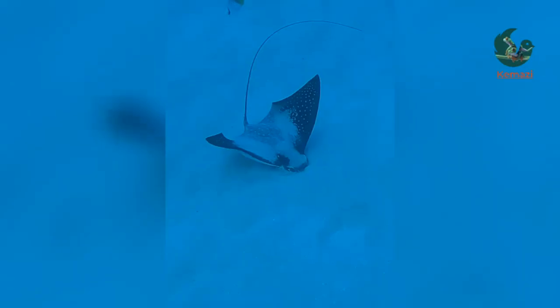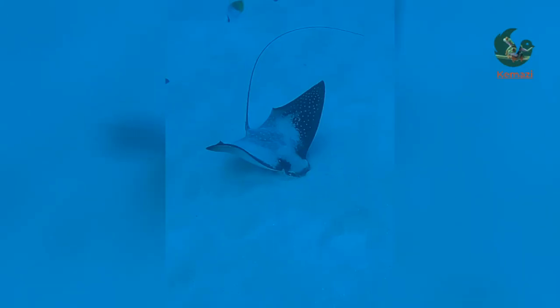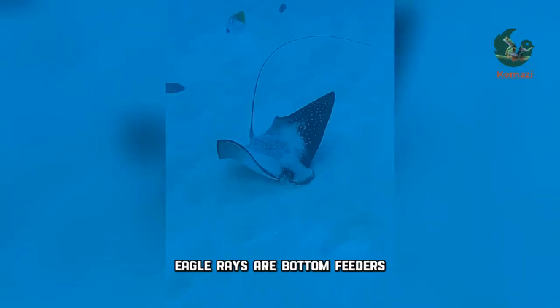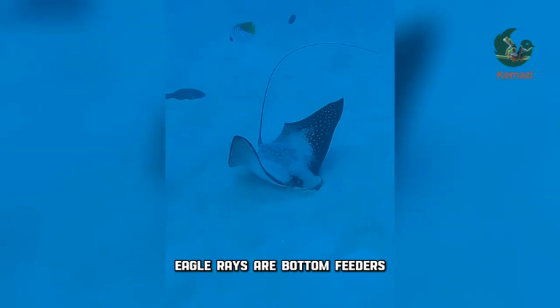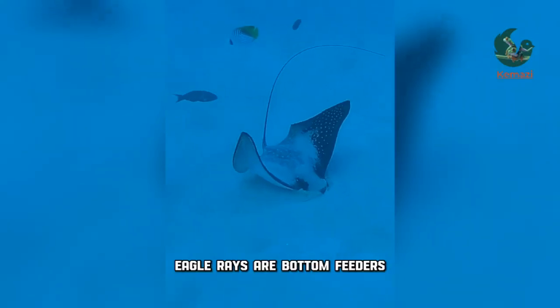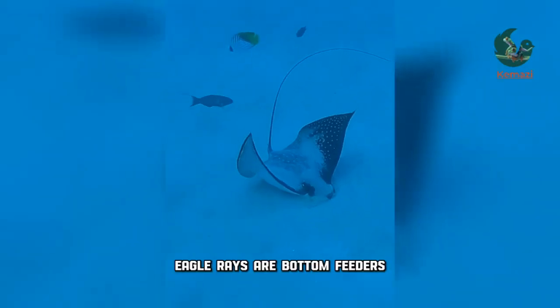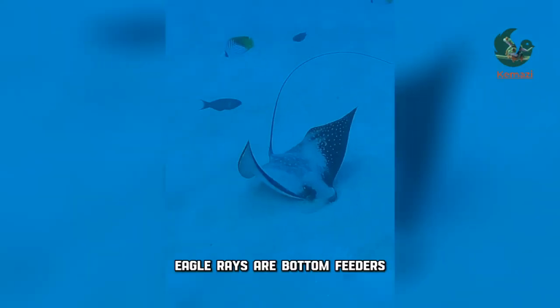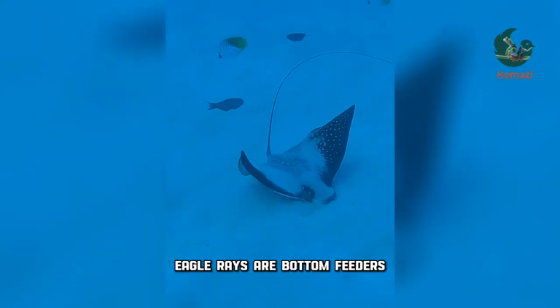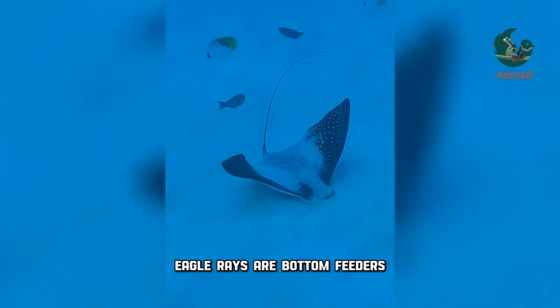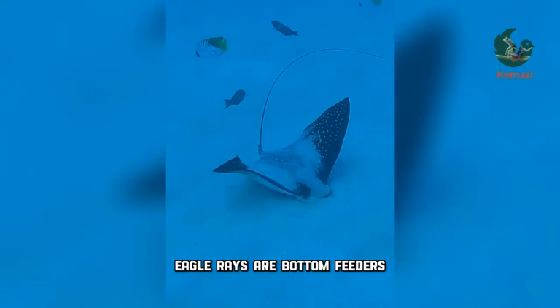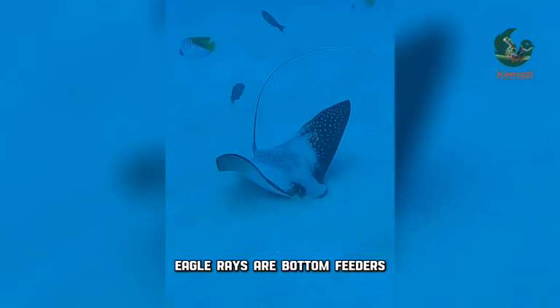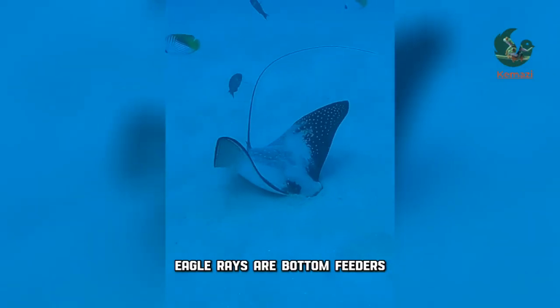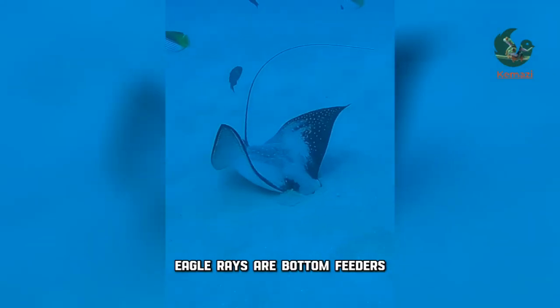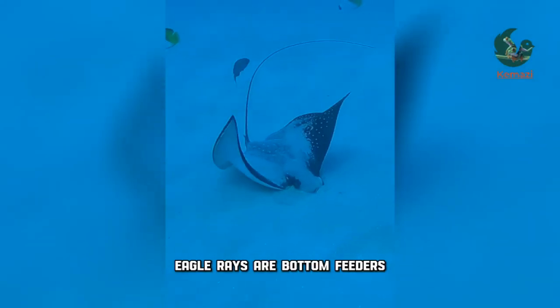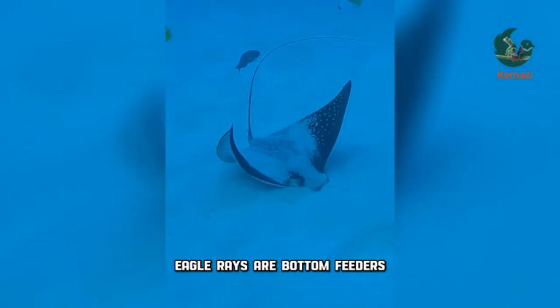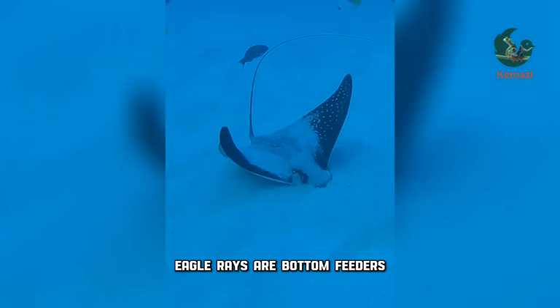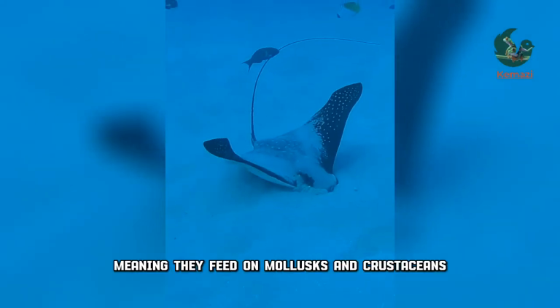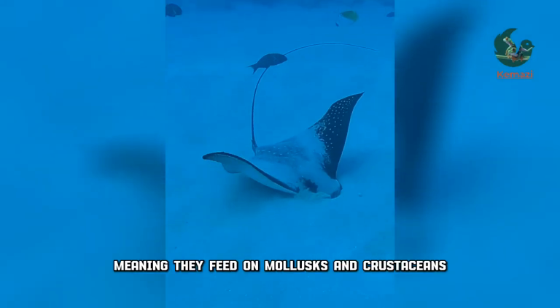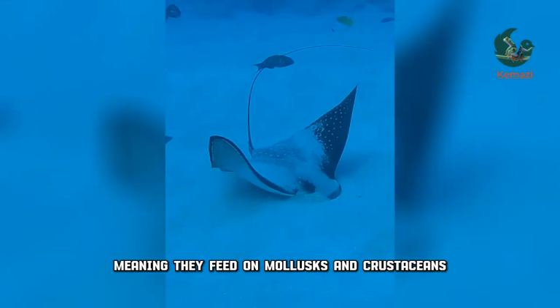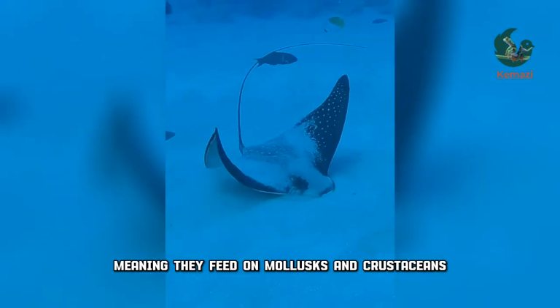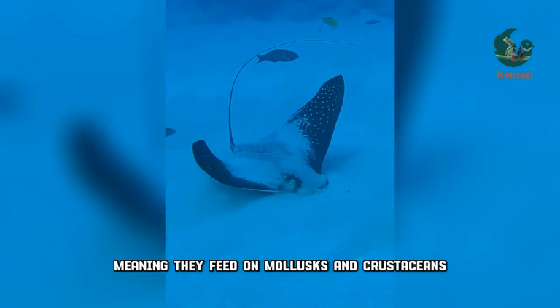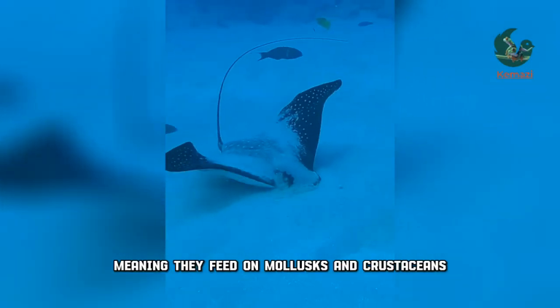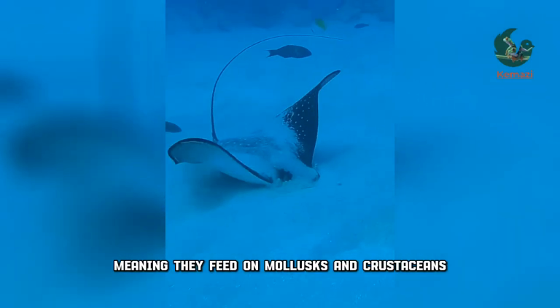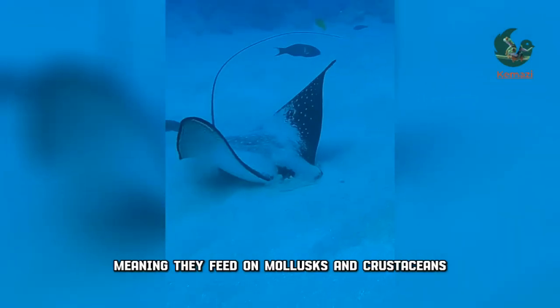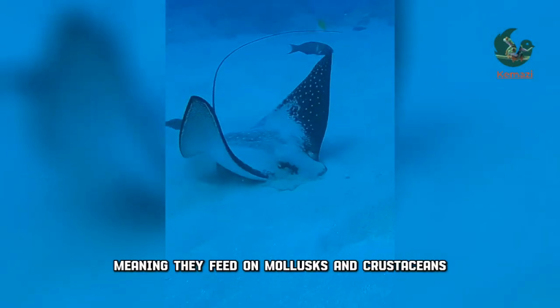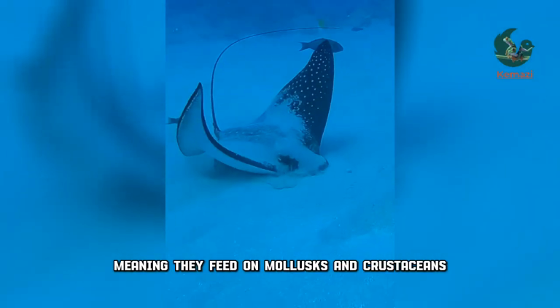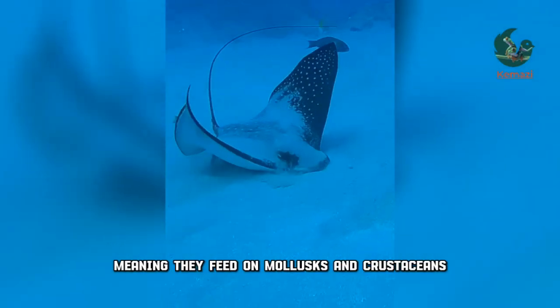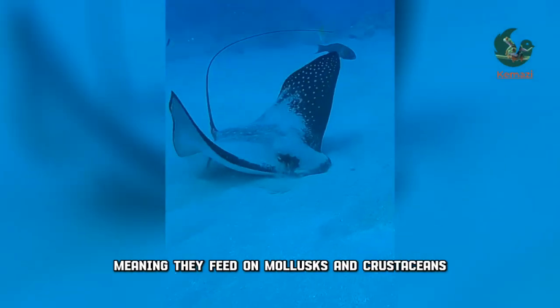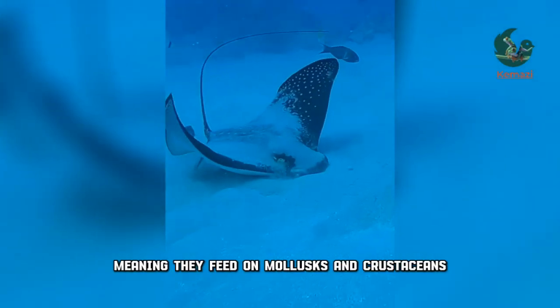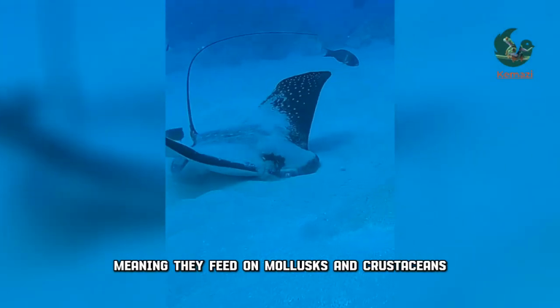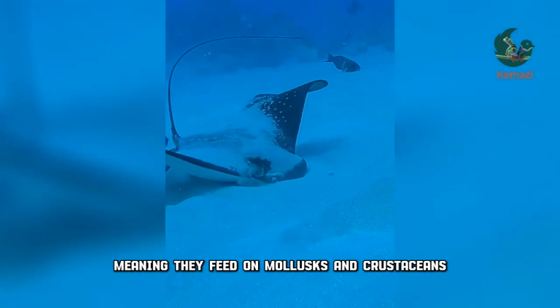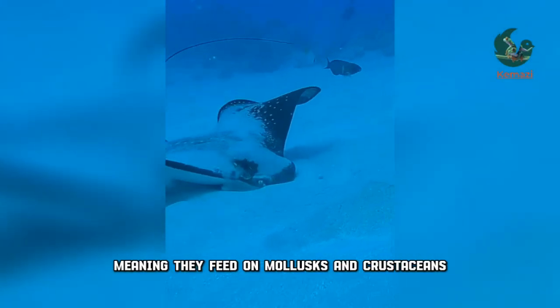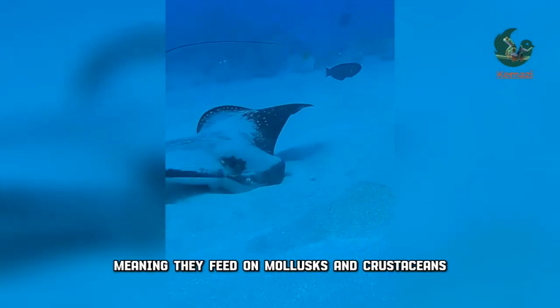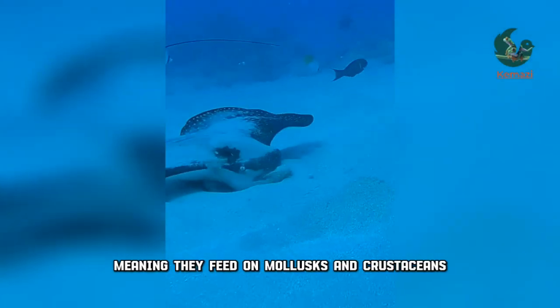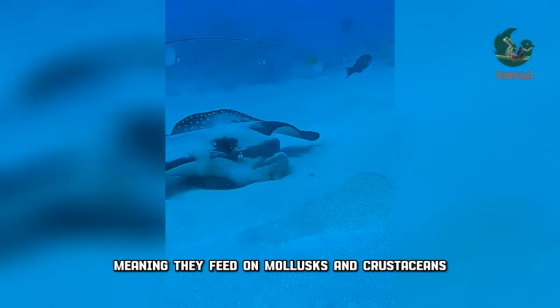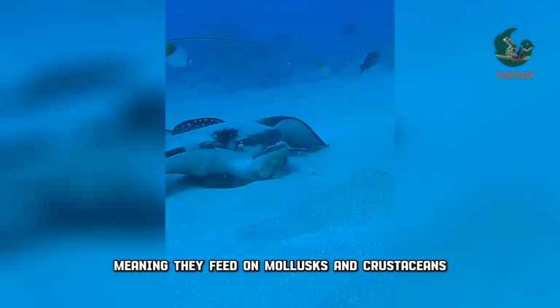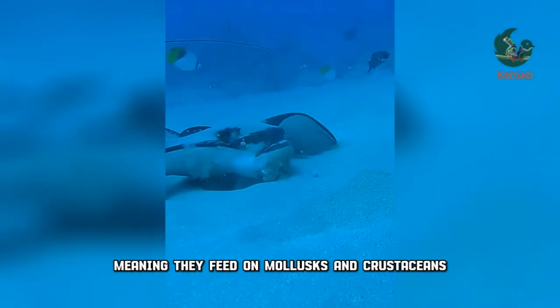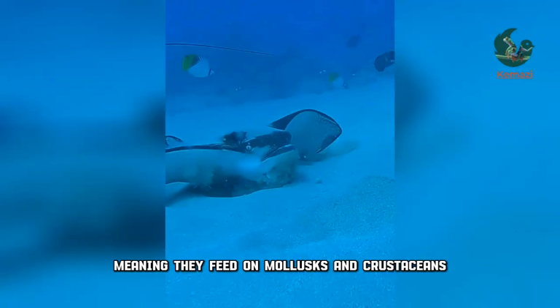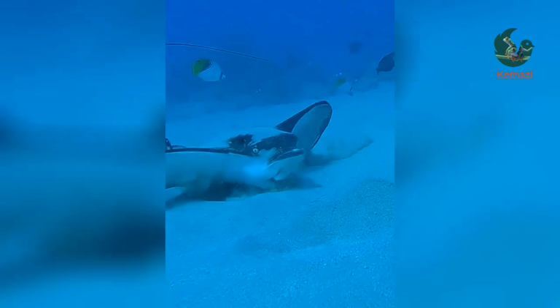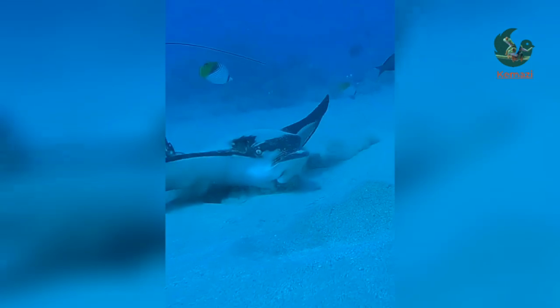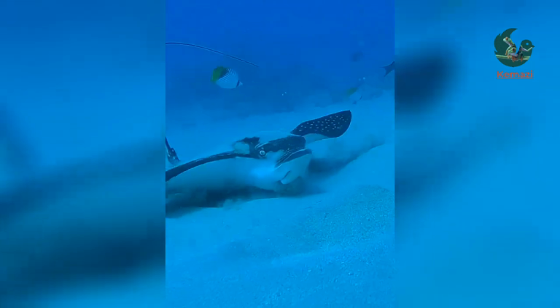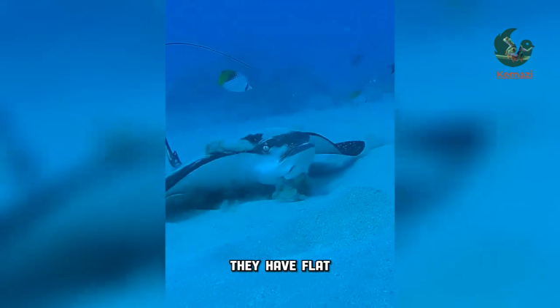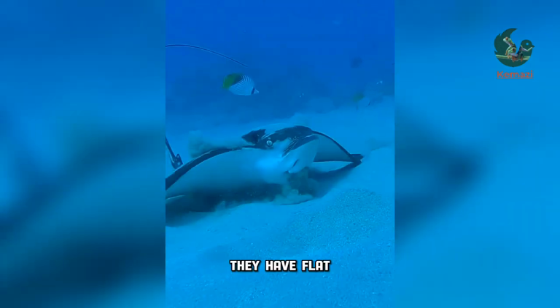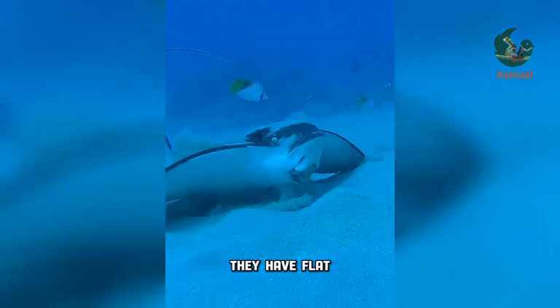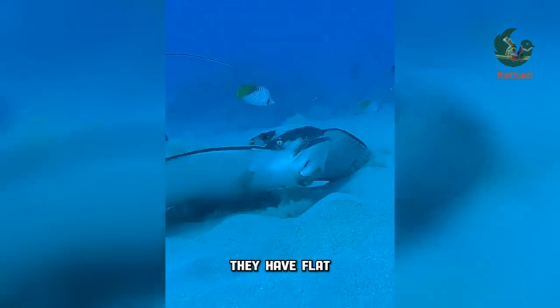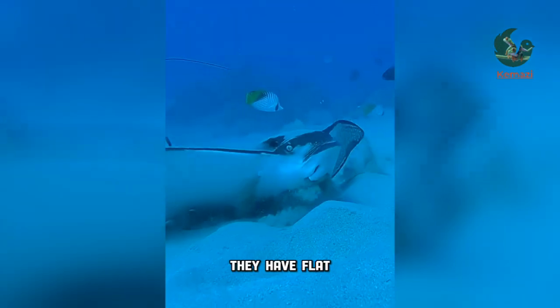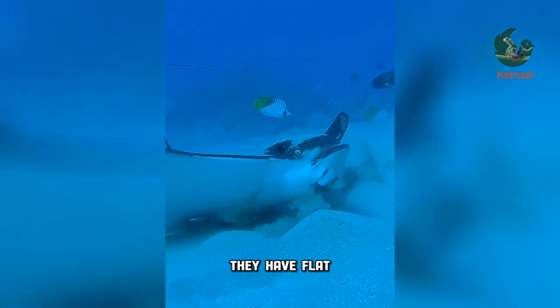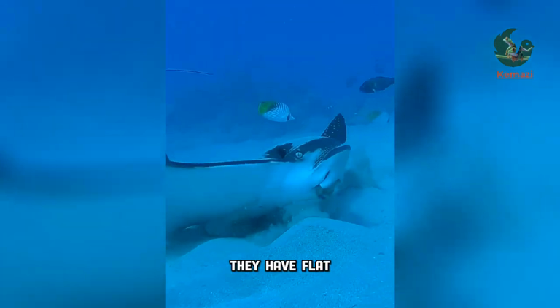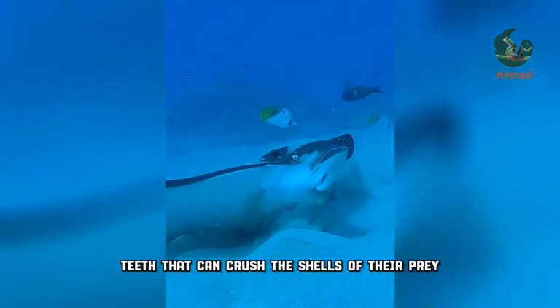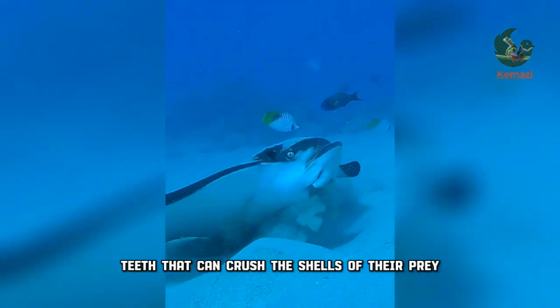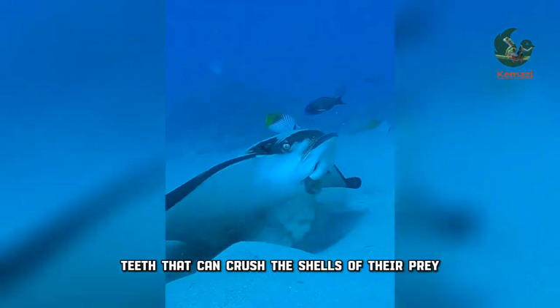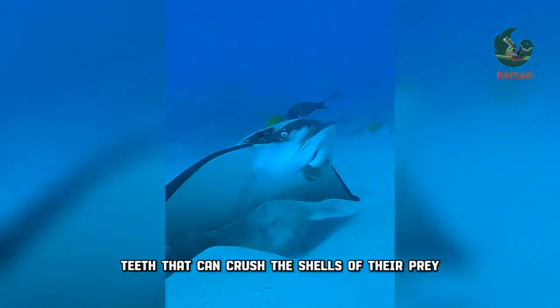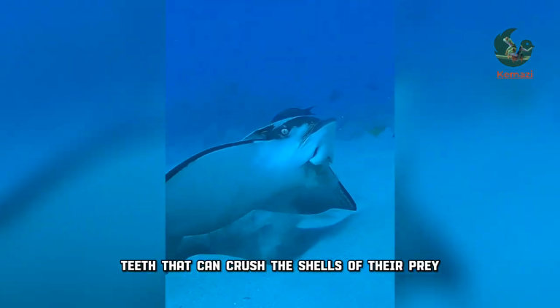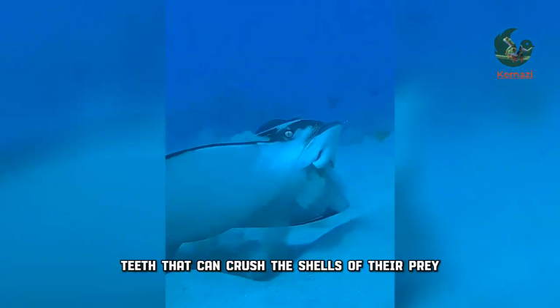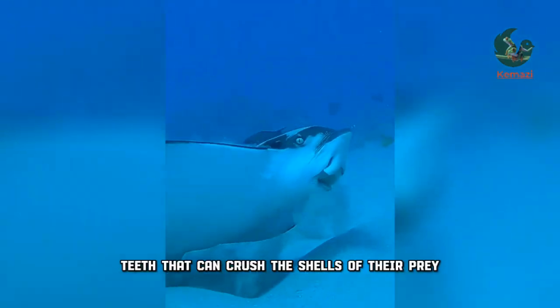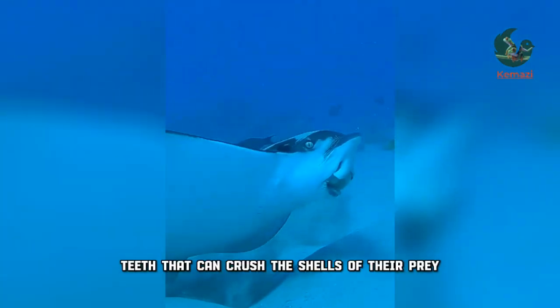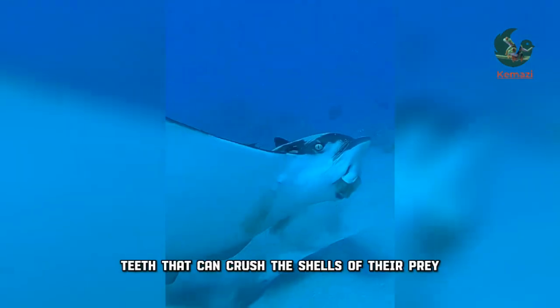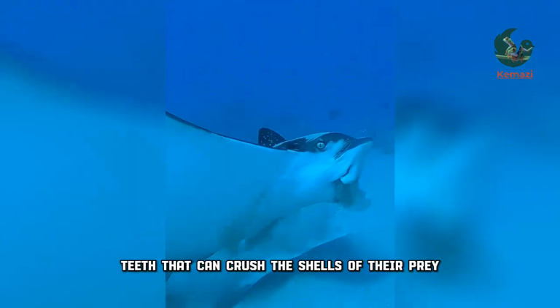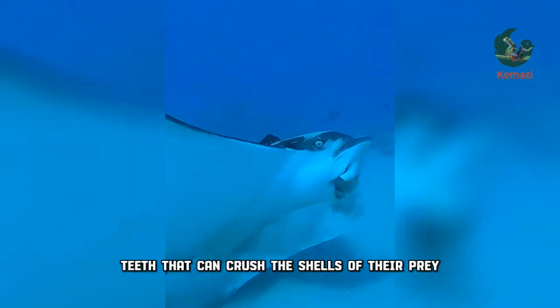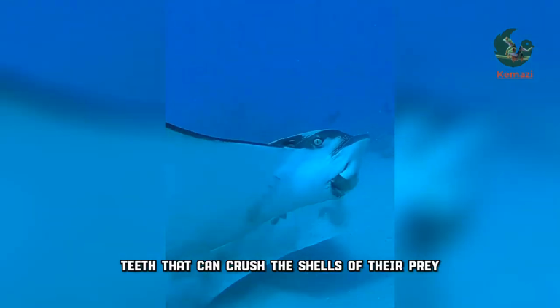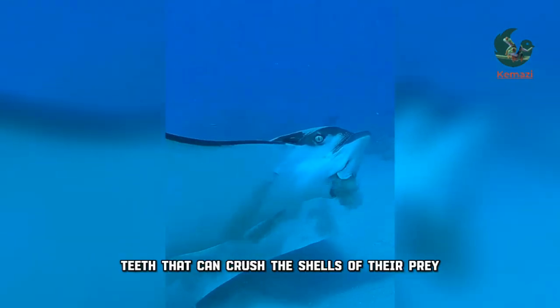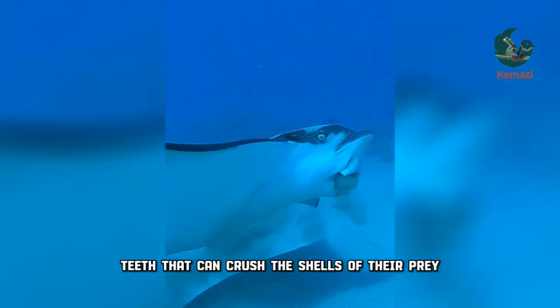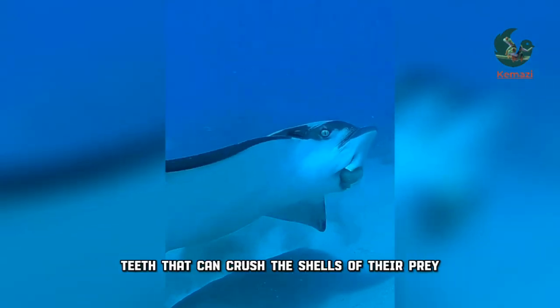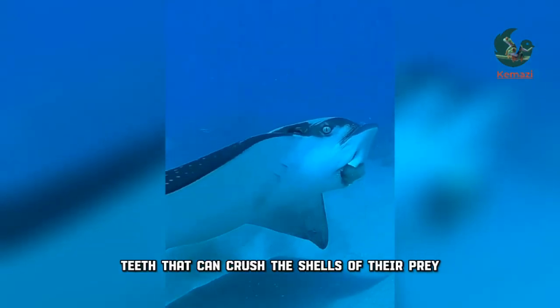Eagle rays are bottom feeders, meaning they feed on mollusks and crustaceans. They have flat teeth that can crush the shells of their prey.